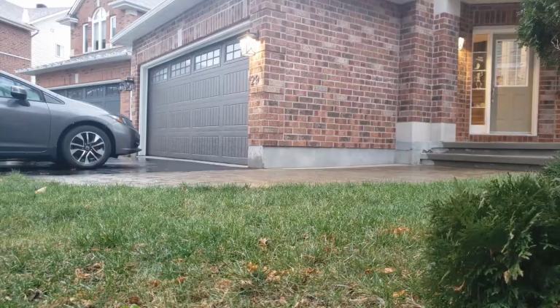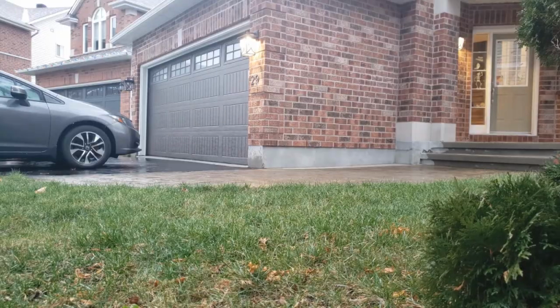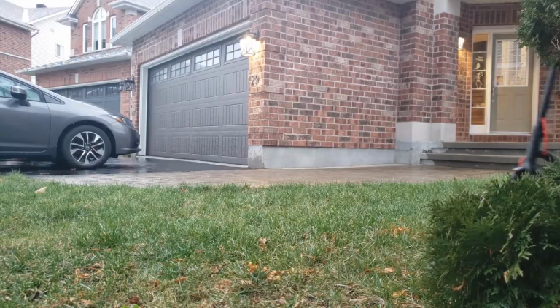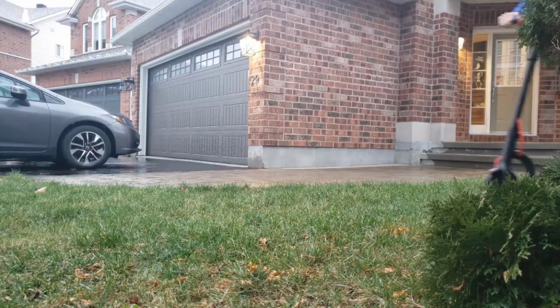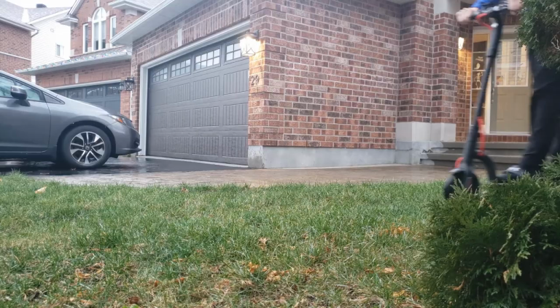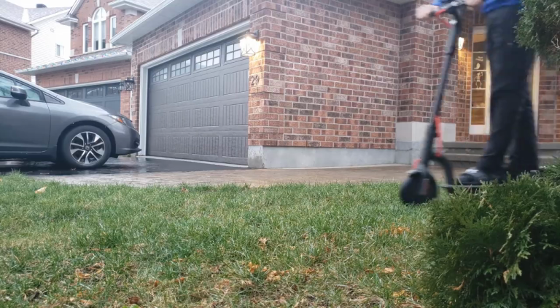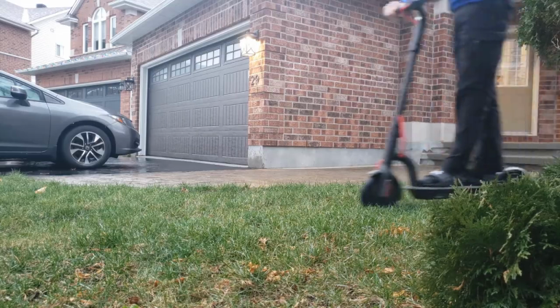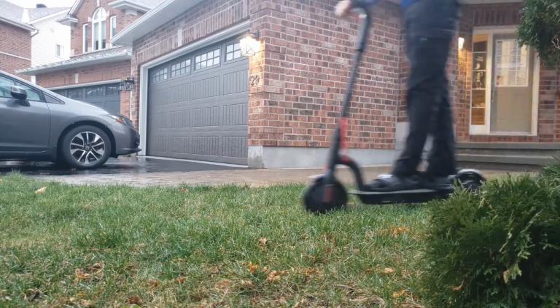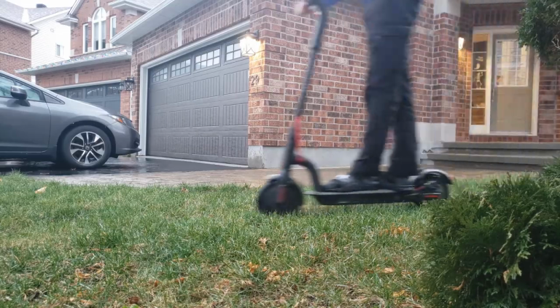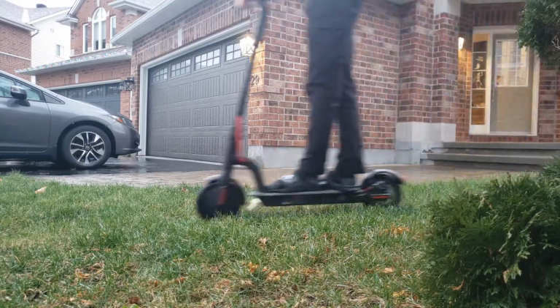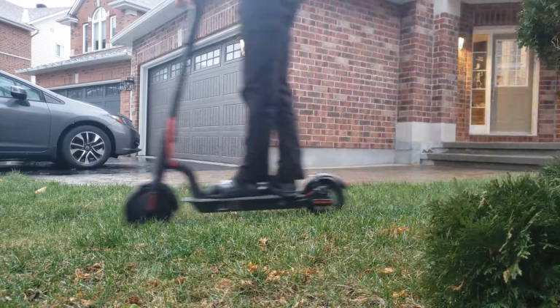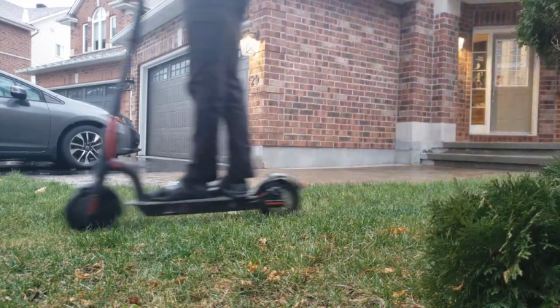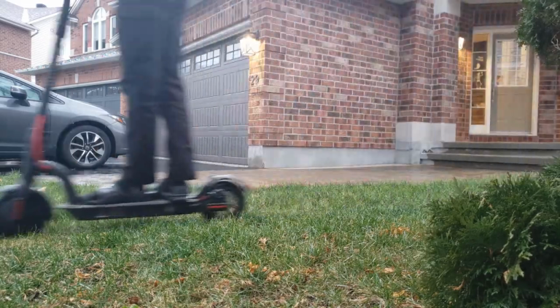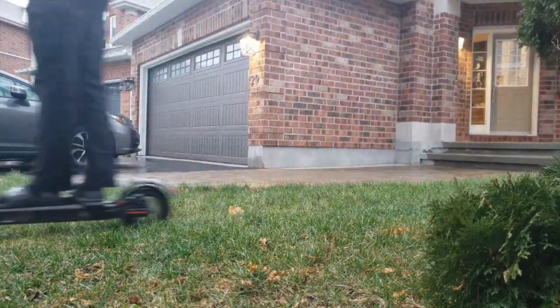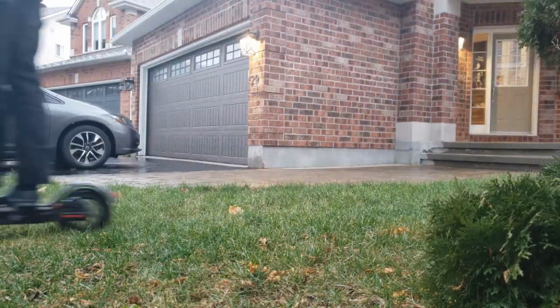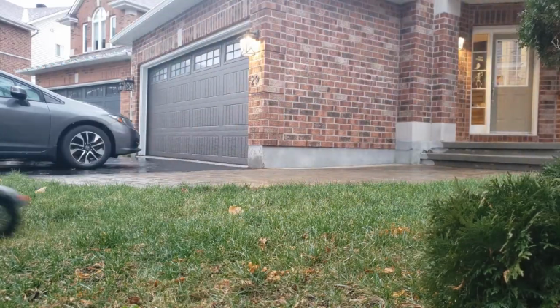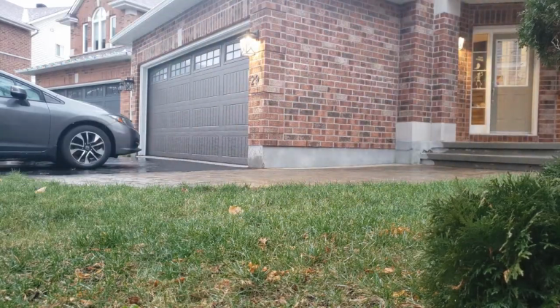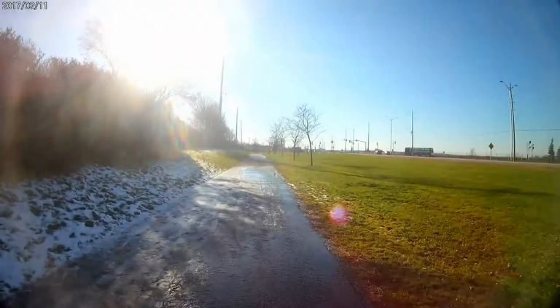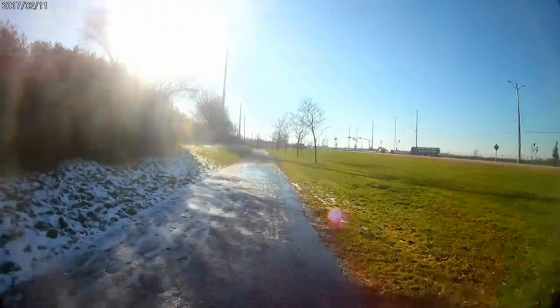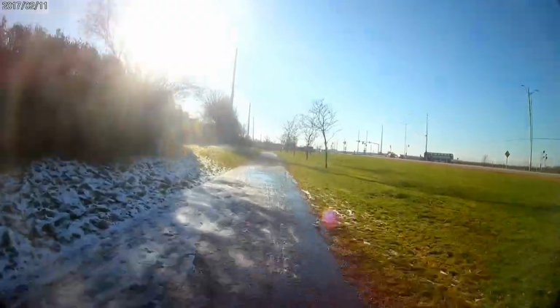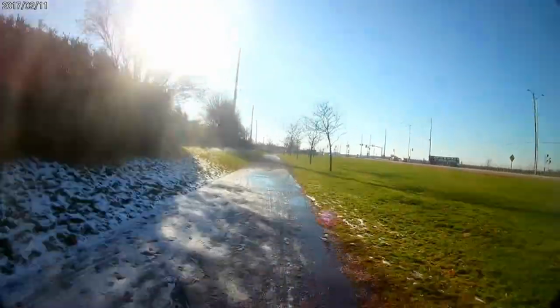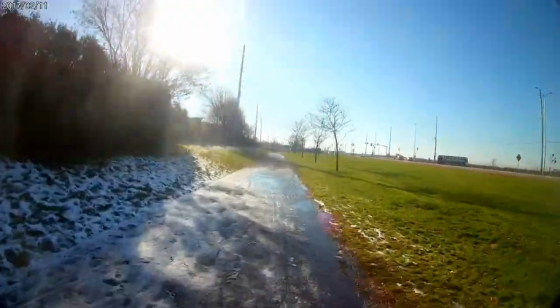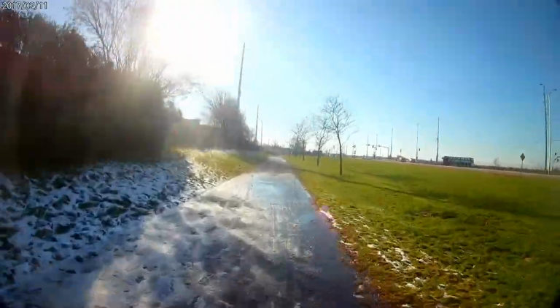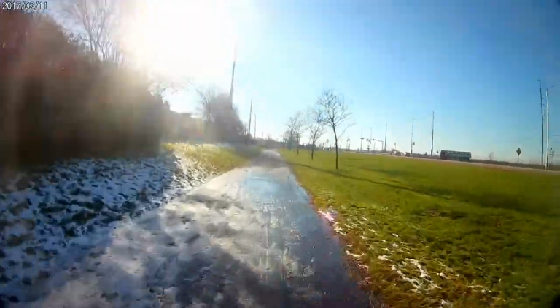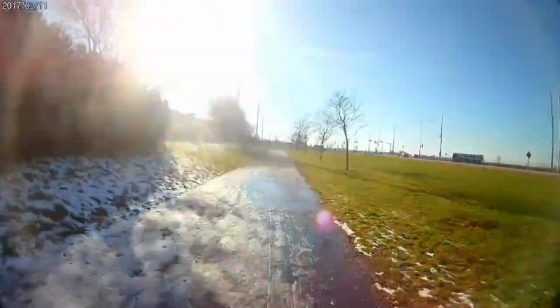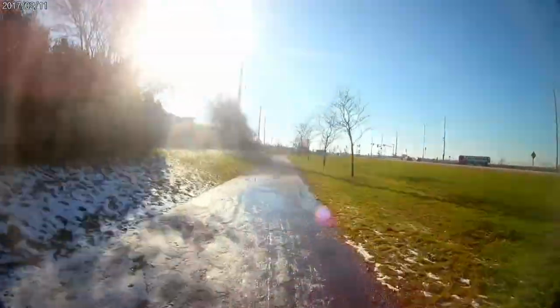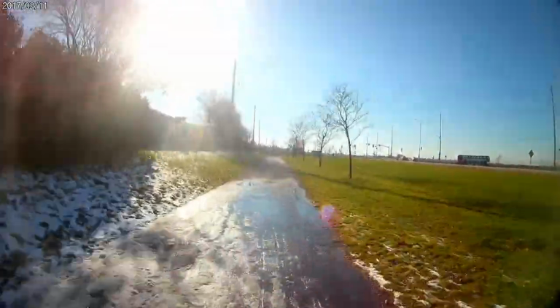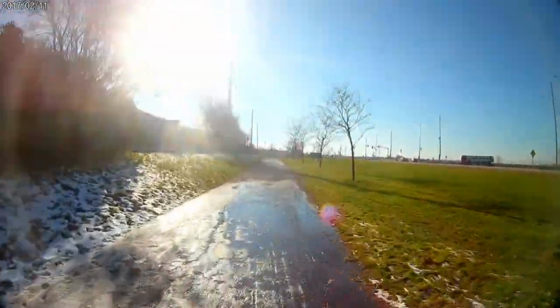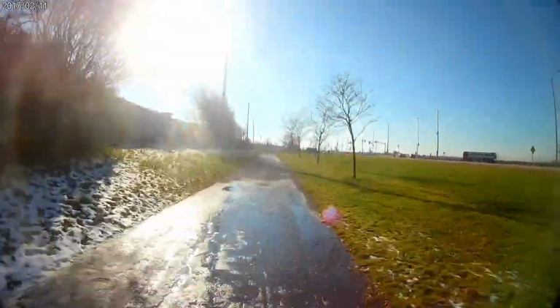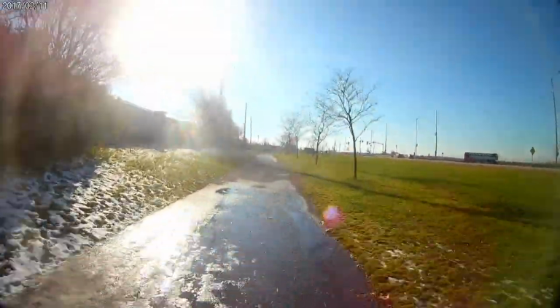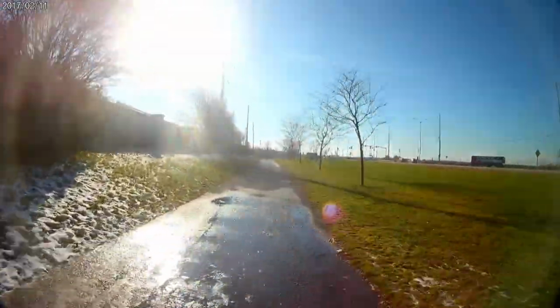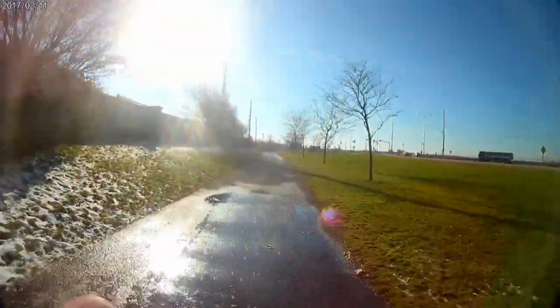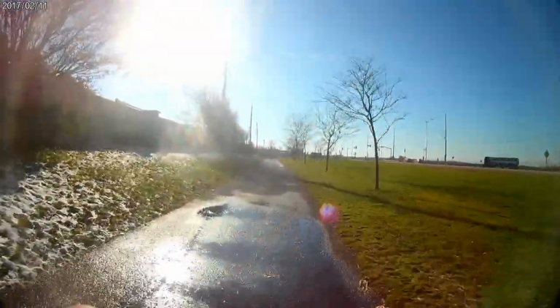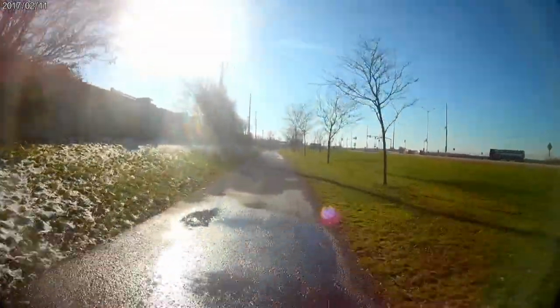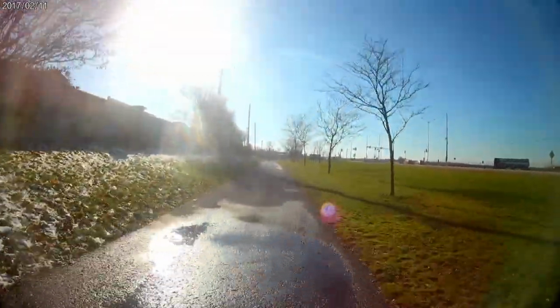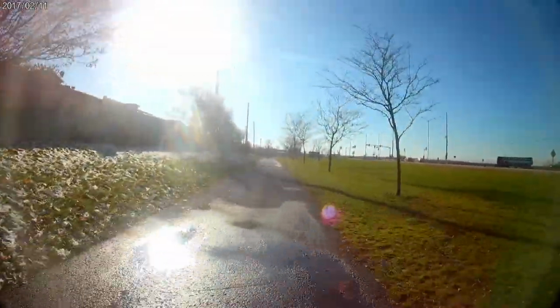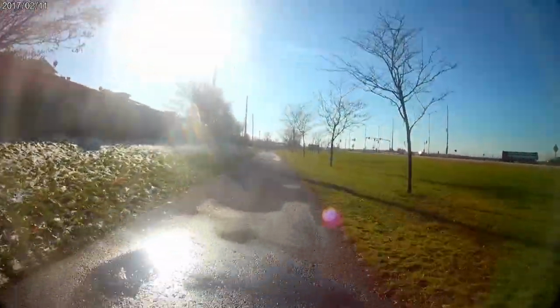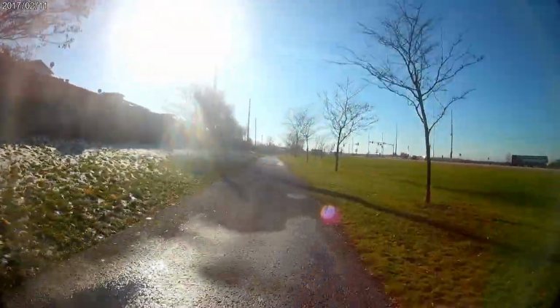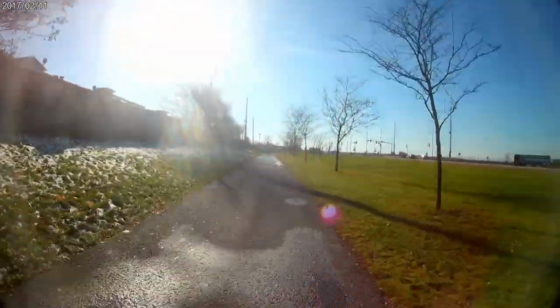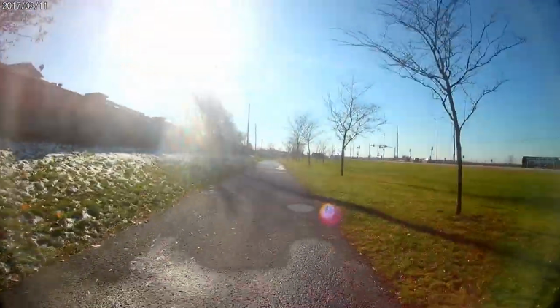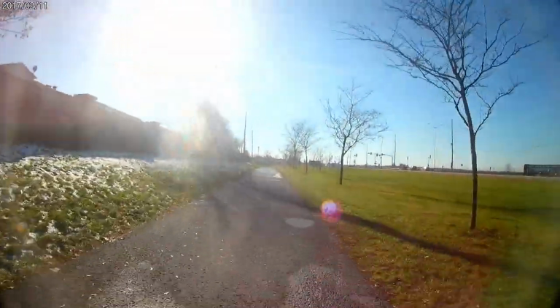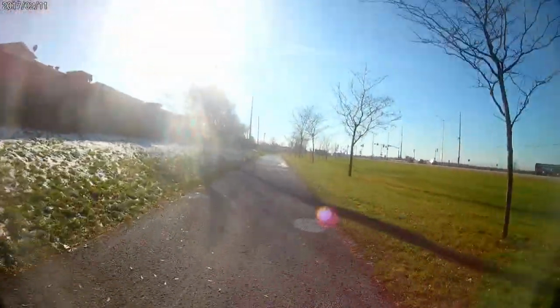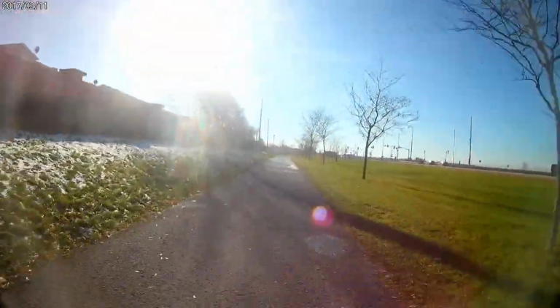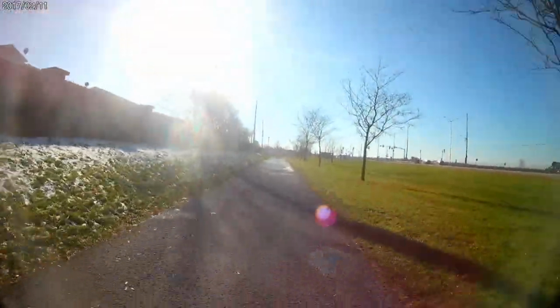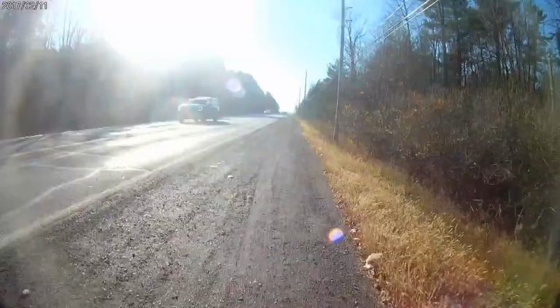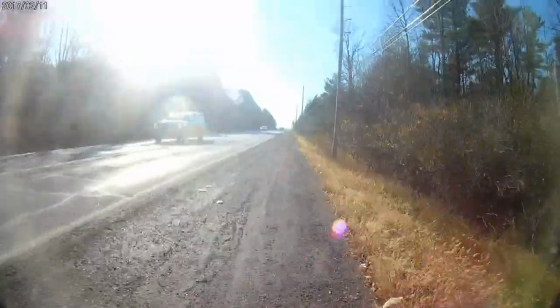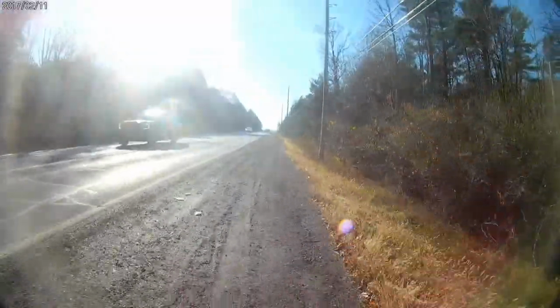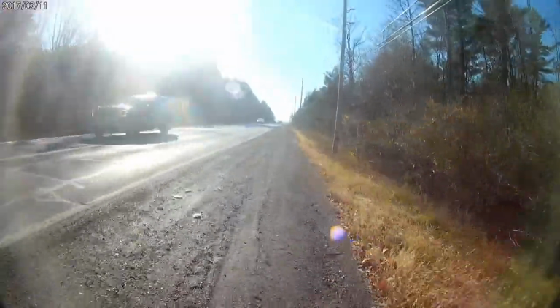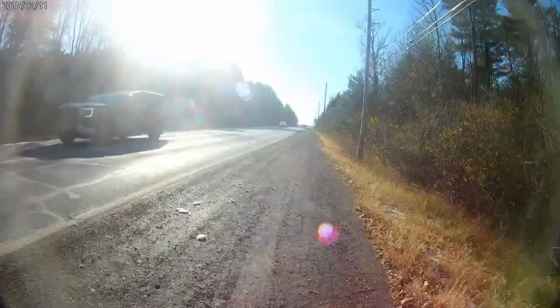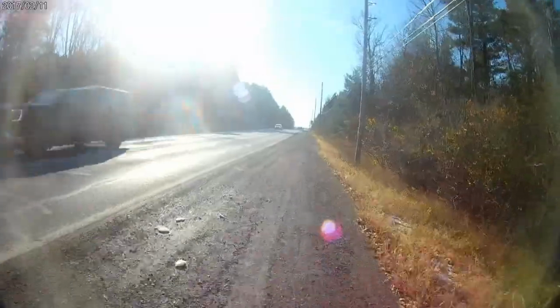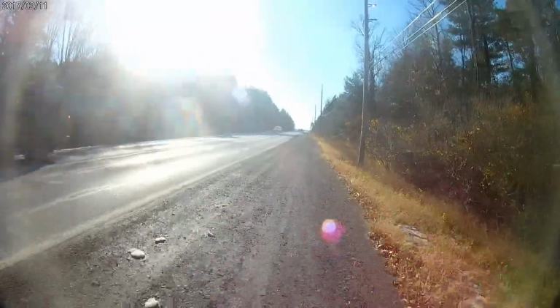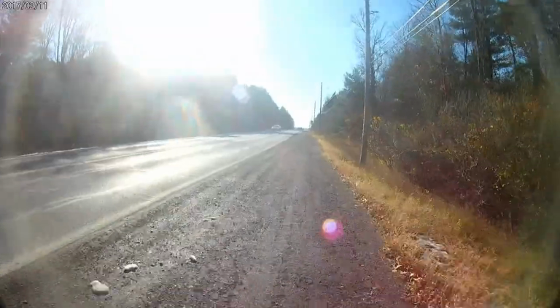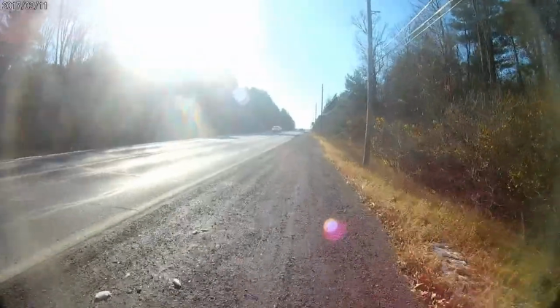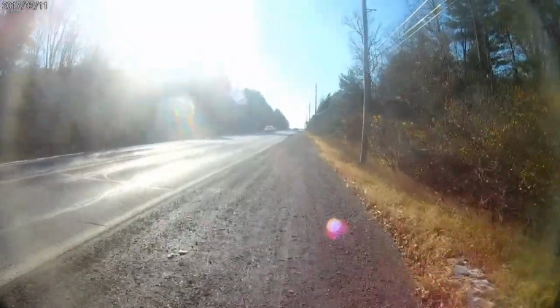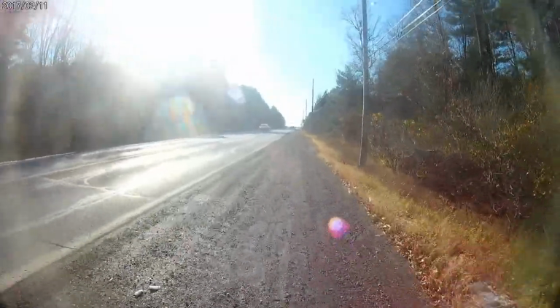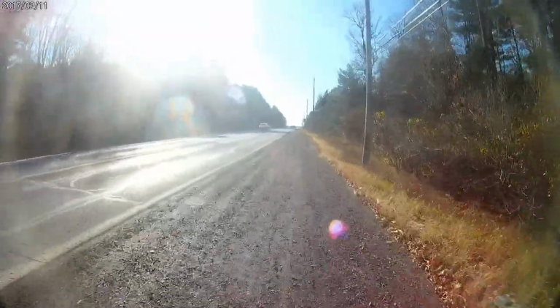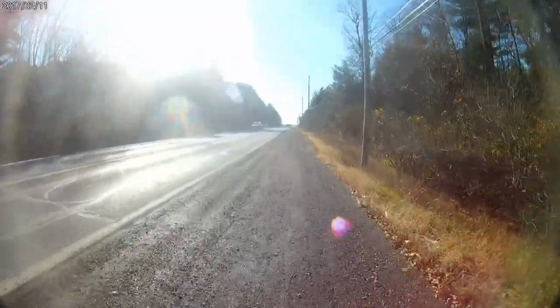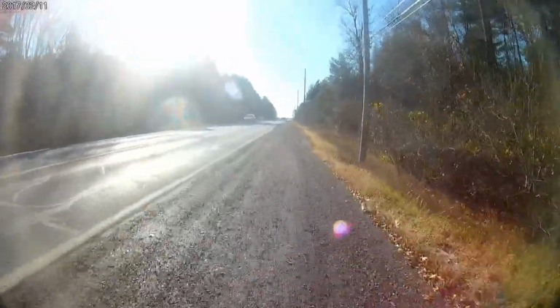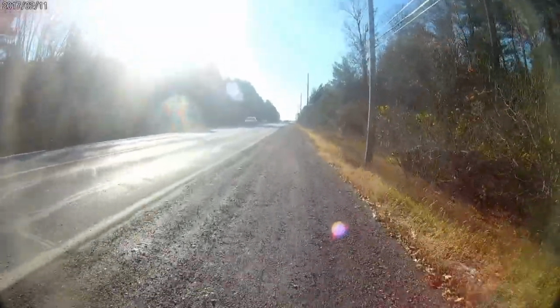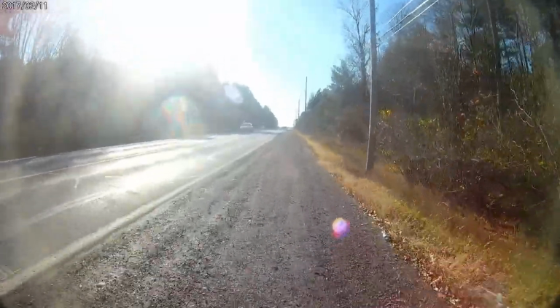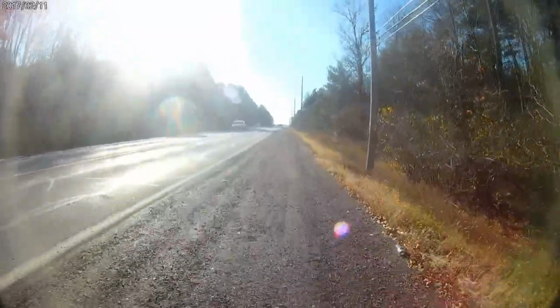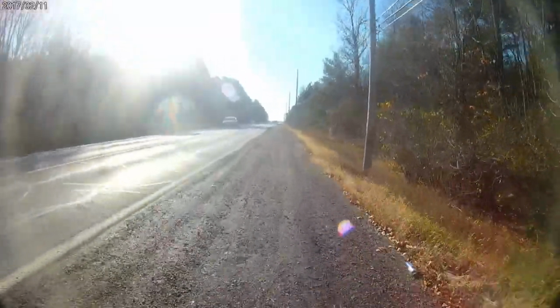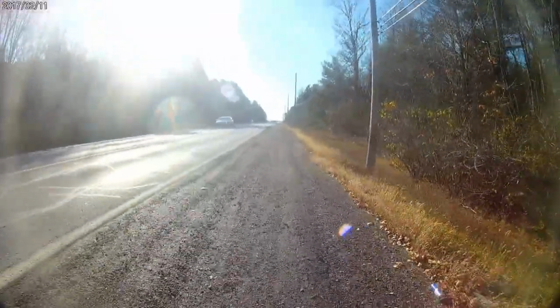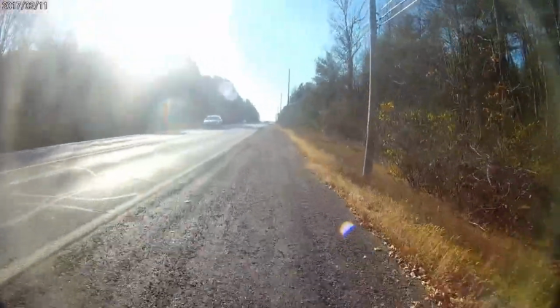It can go on grass with slower speeds, and on snow and wet surfaces with enough traction to keep plowing through. Even extremely rough surfaces are rideable.